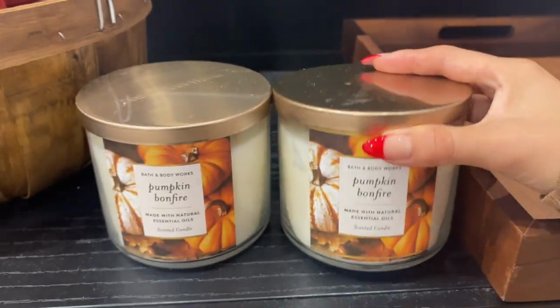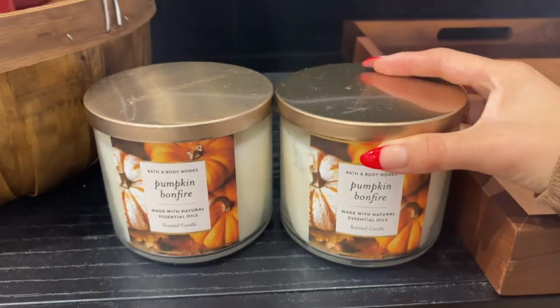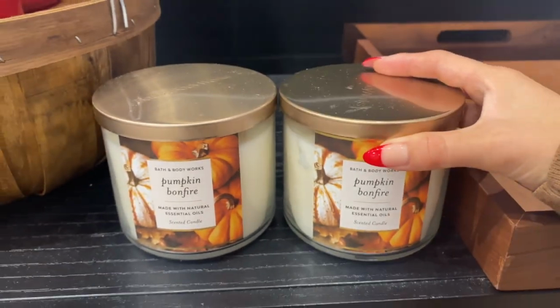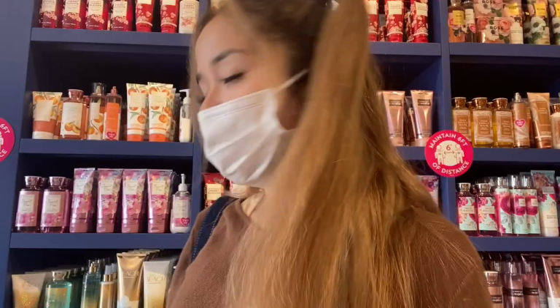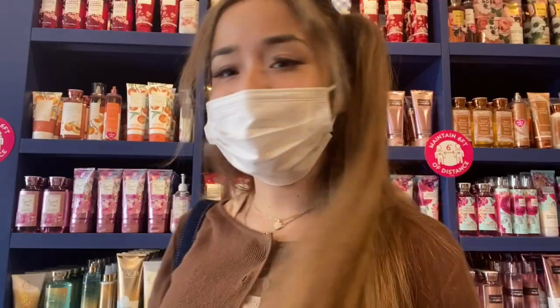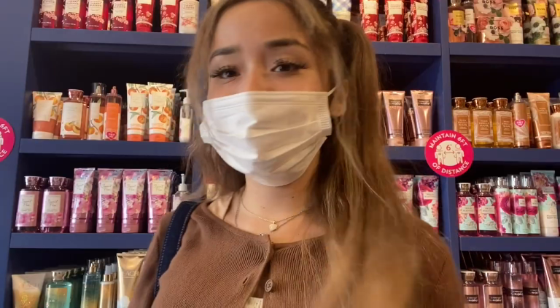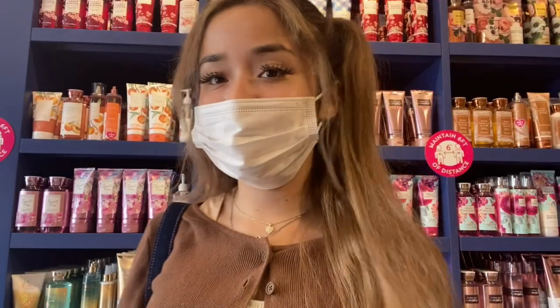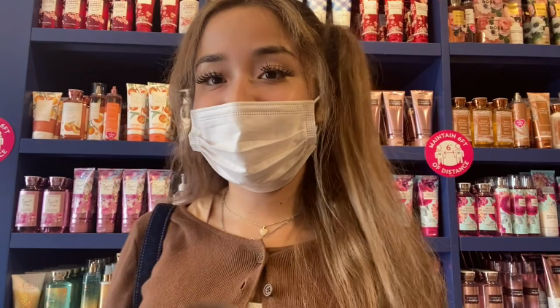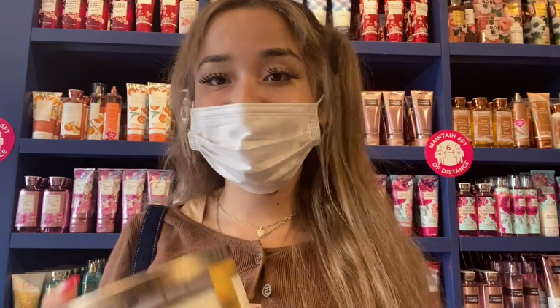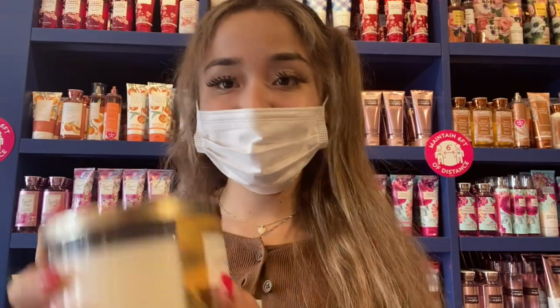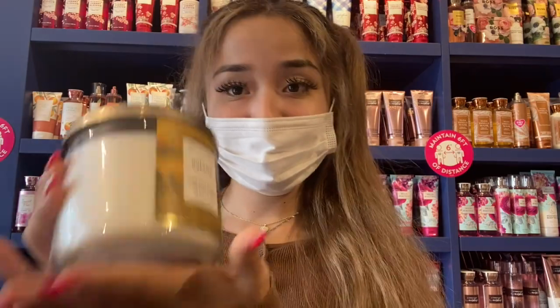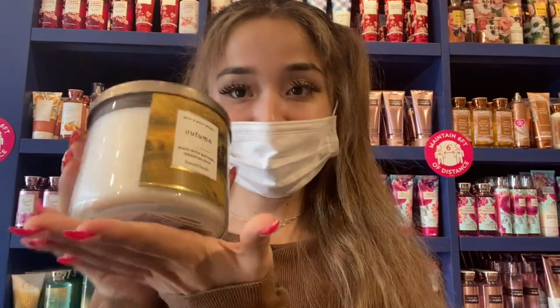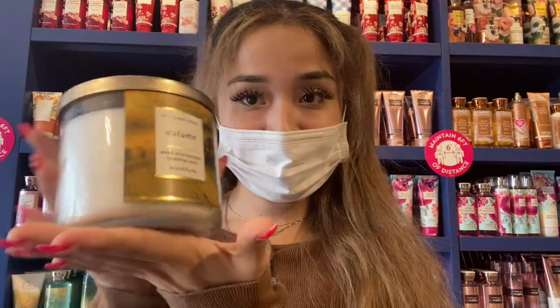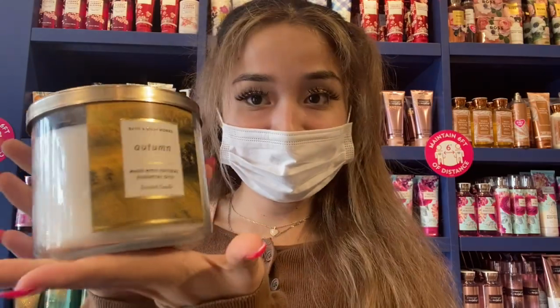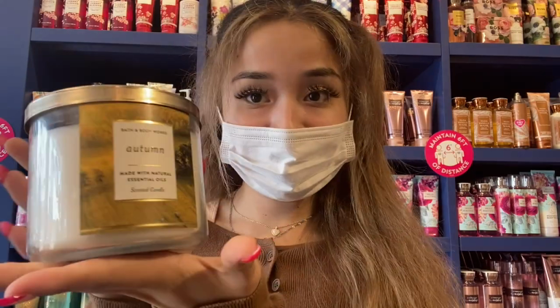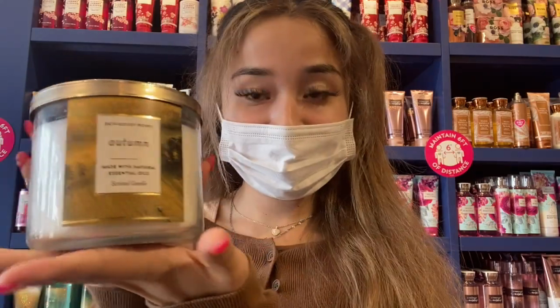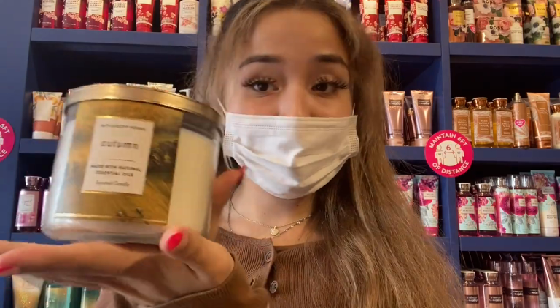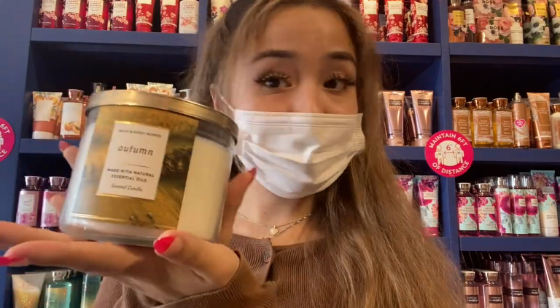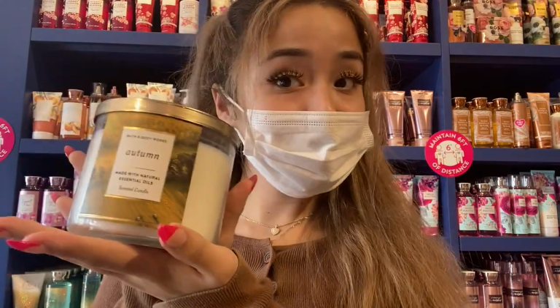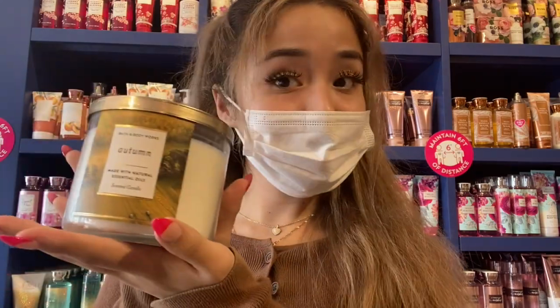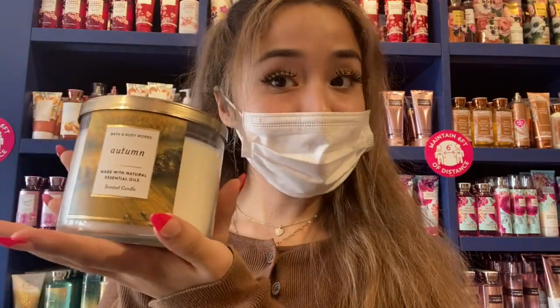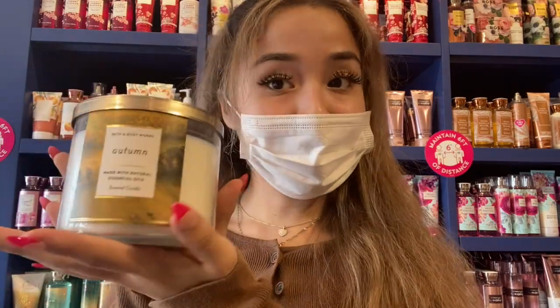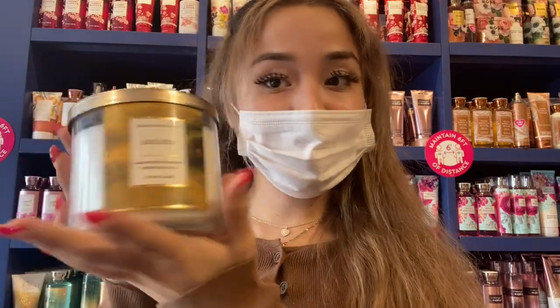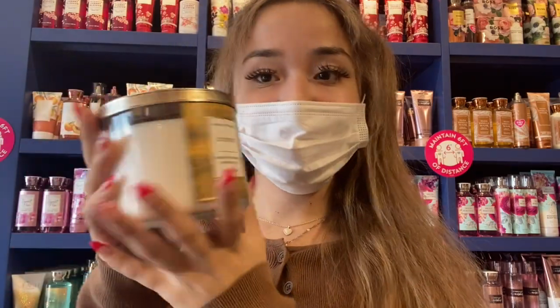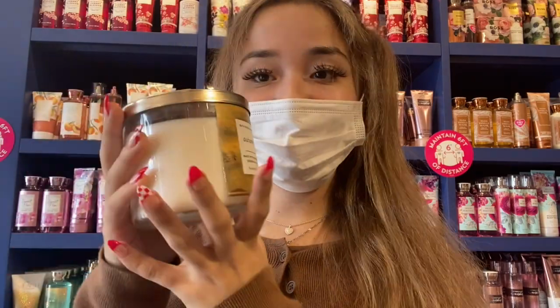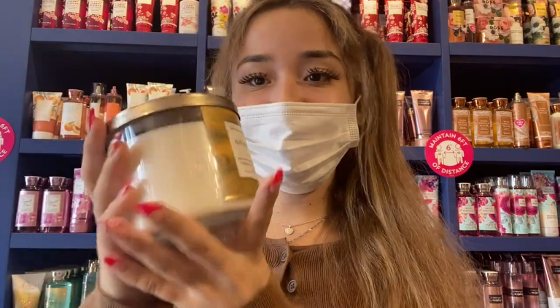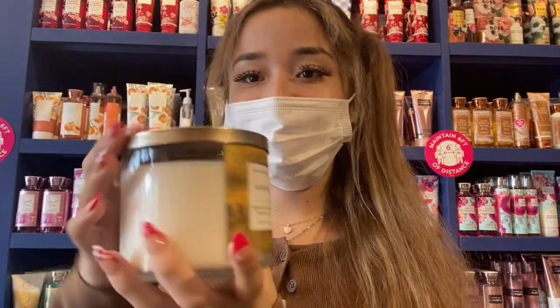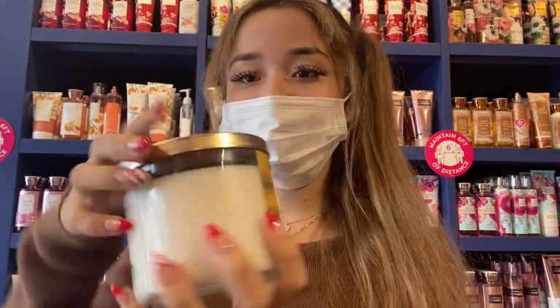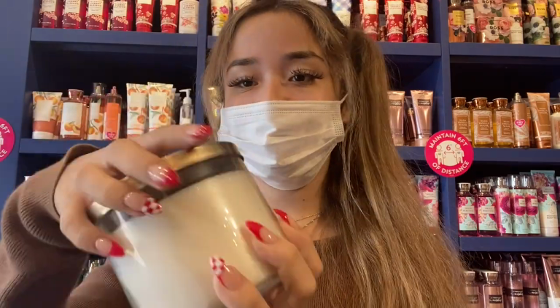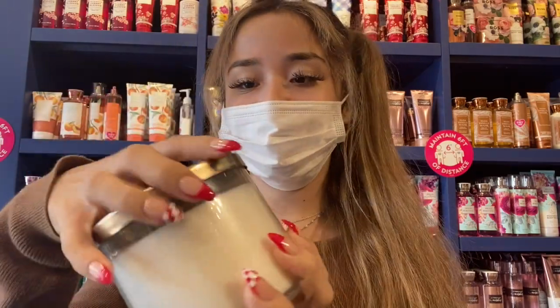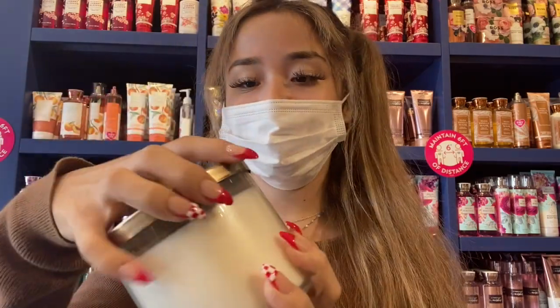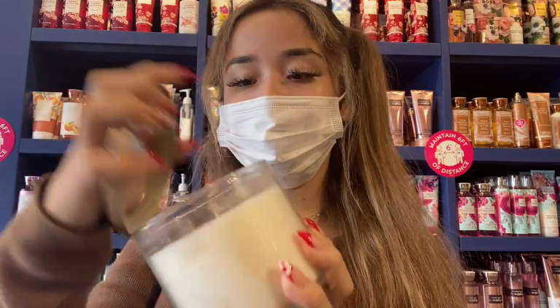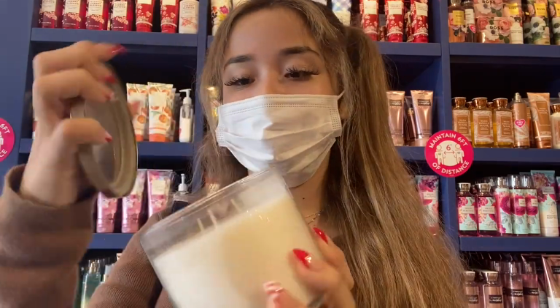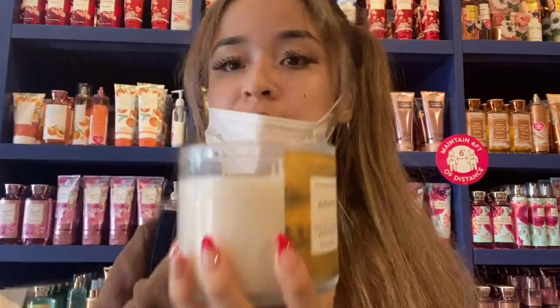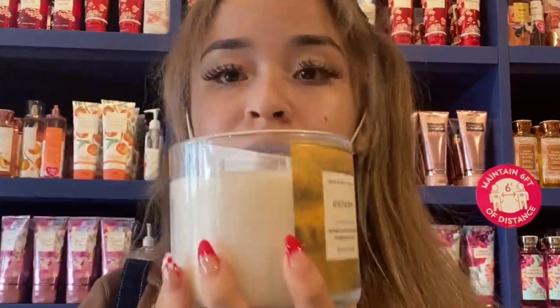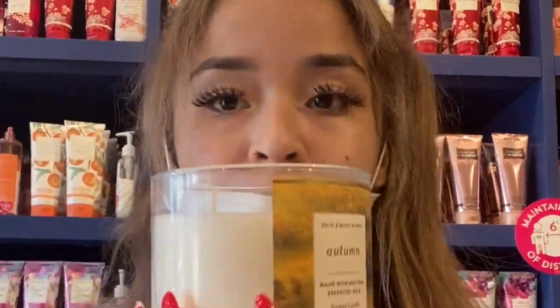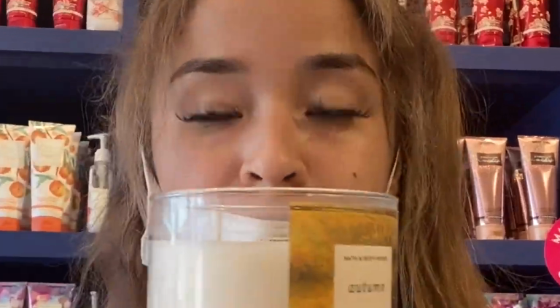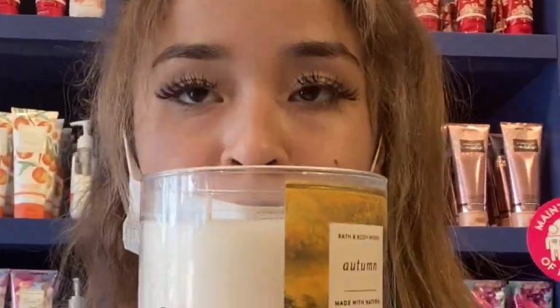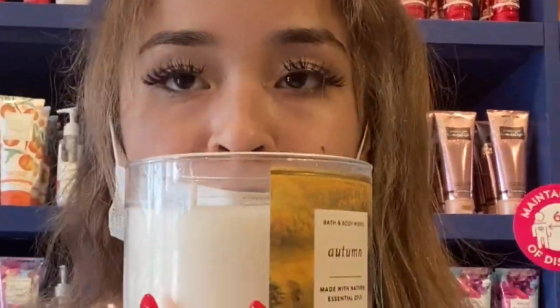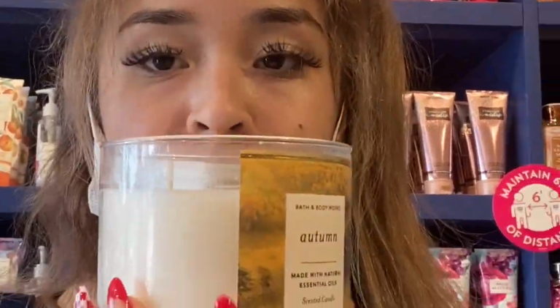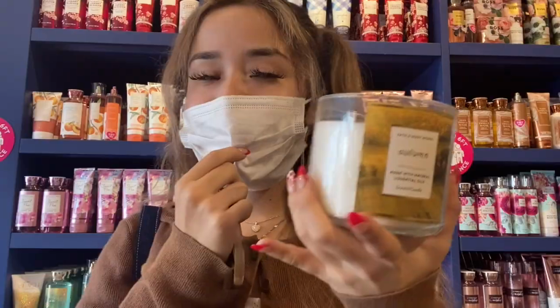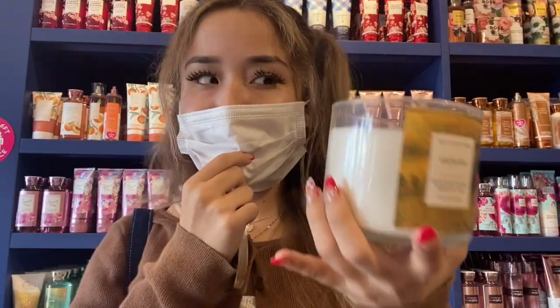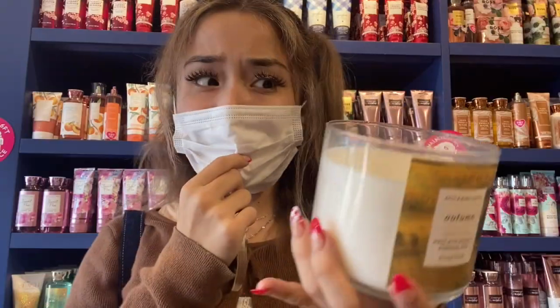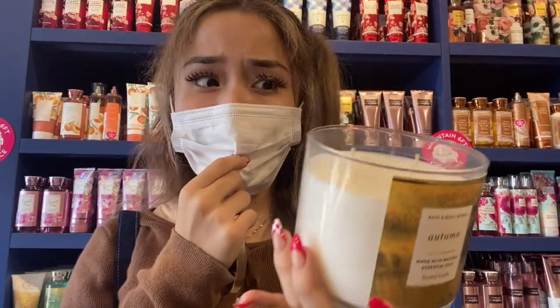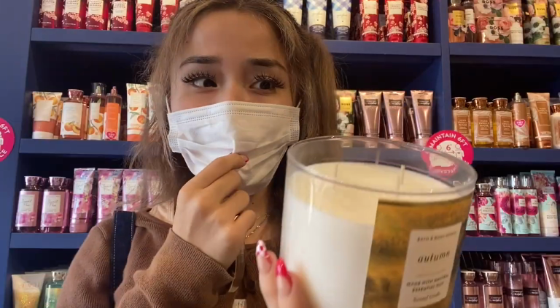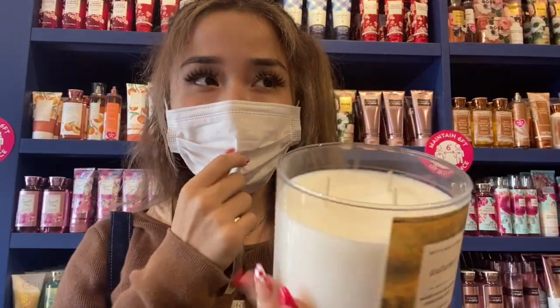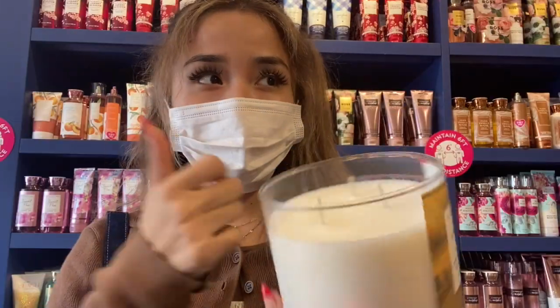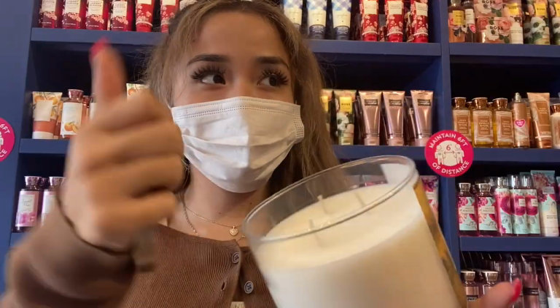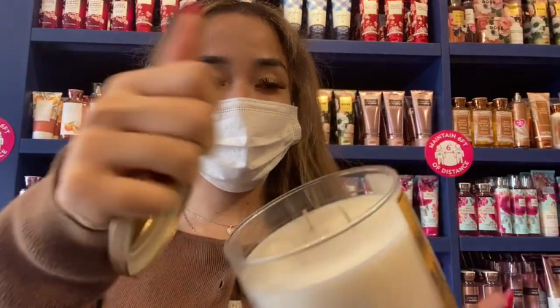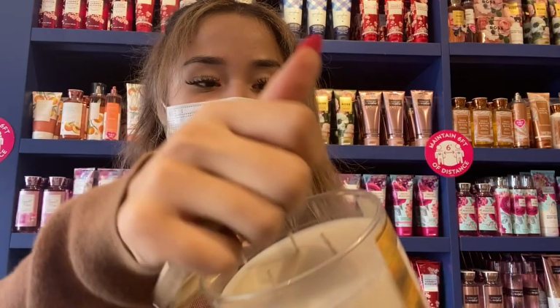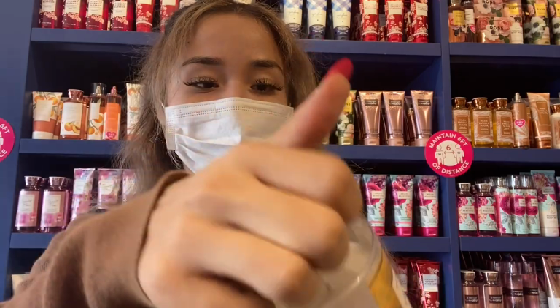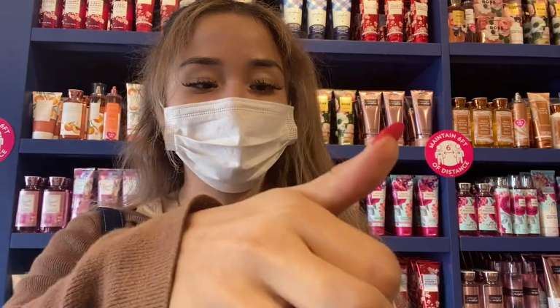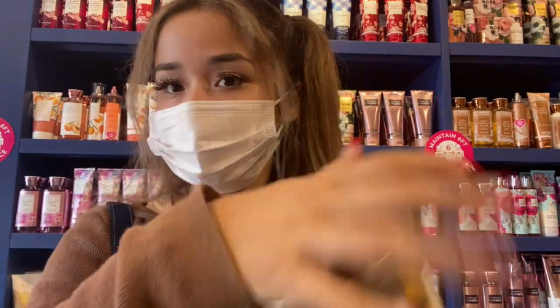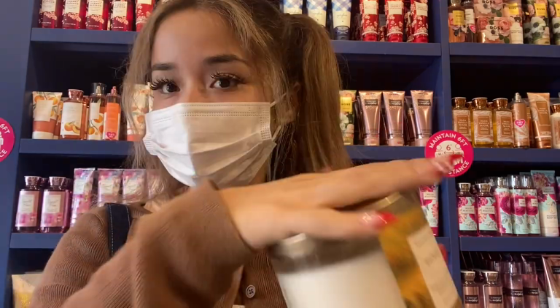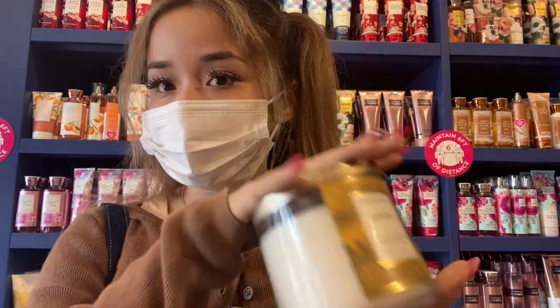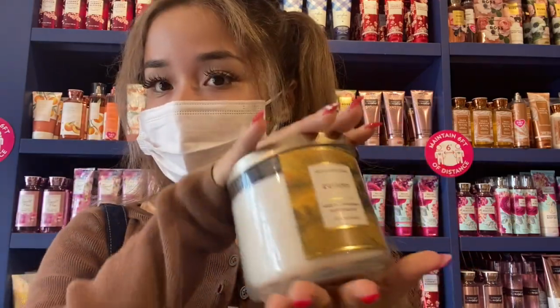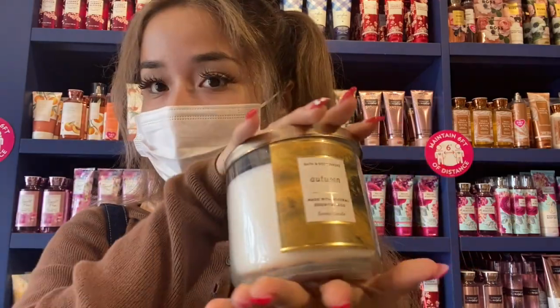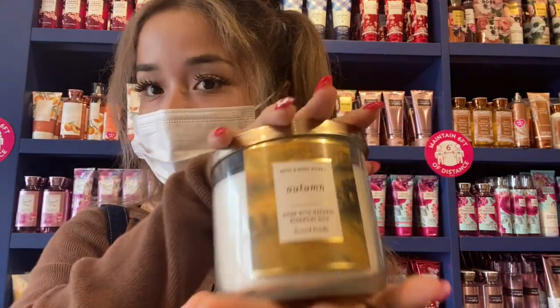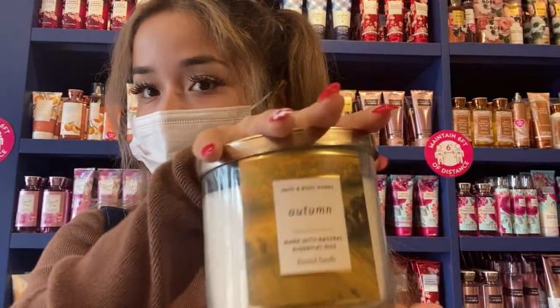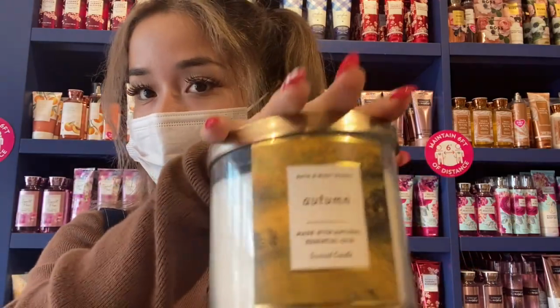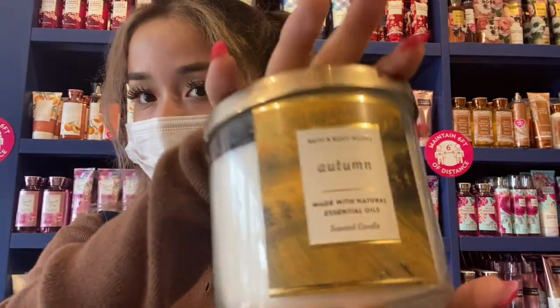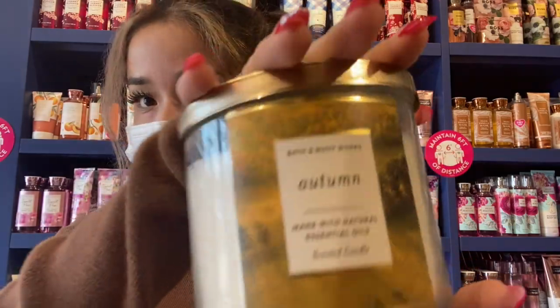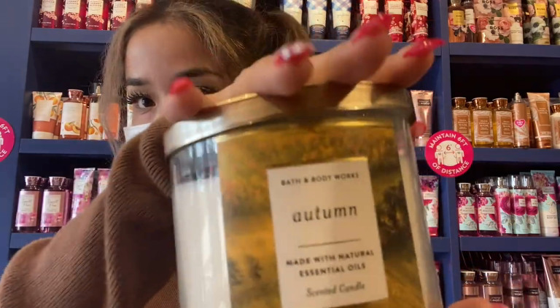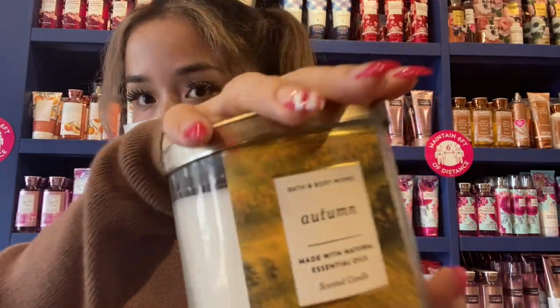I just found this autumn candle and it smells so good. I'm obsessed. We'll for sure be getting this one.